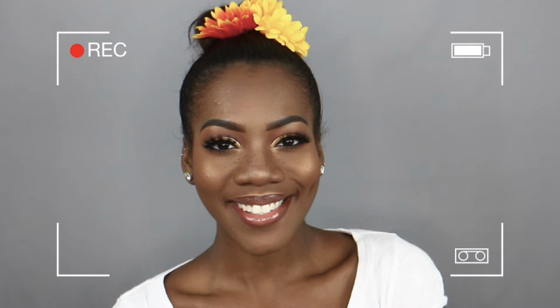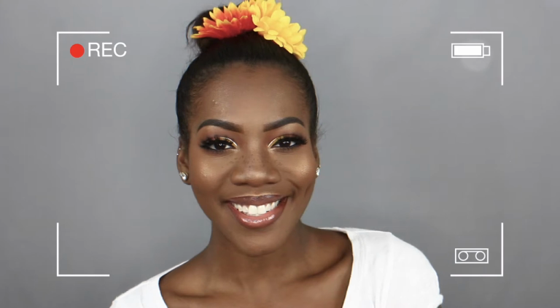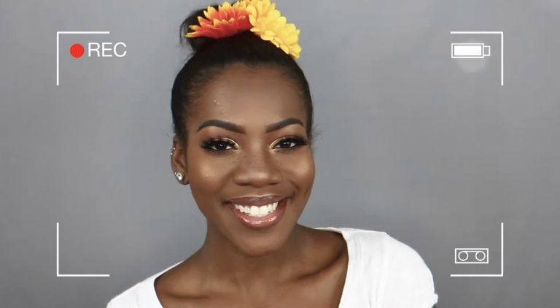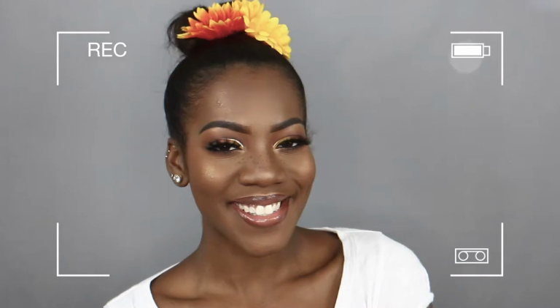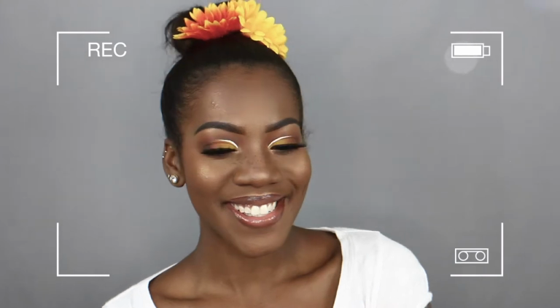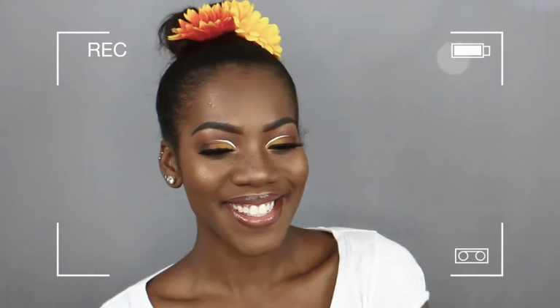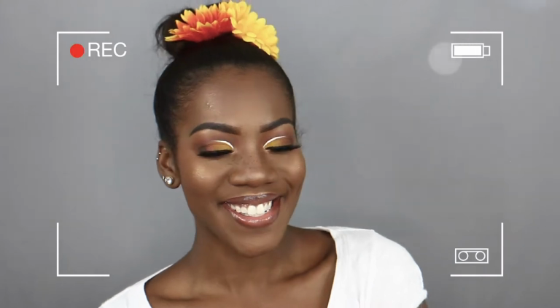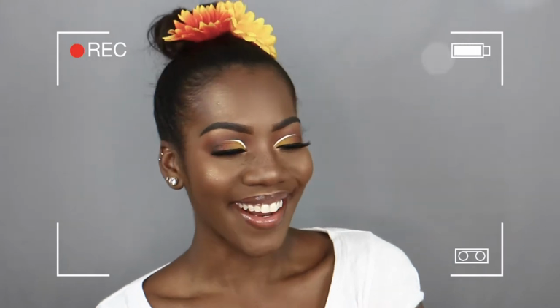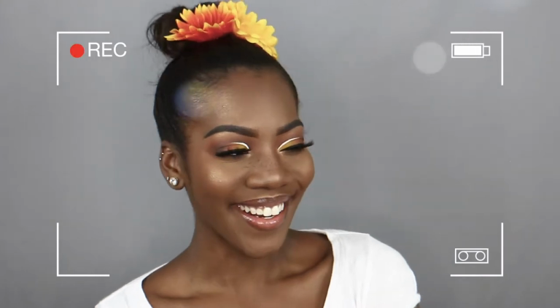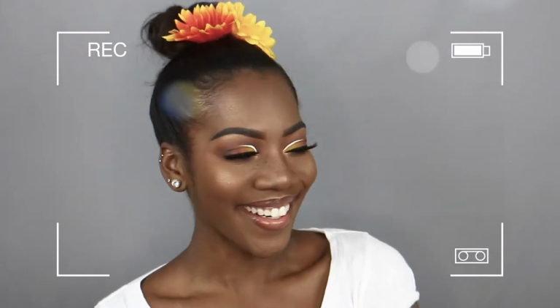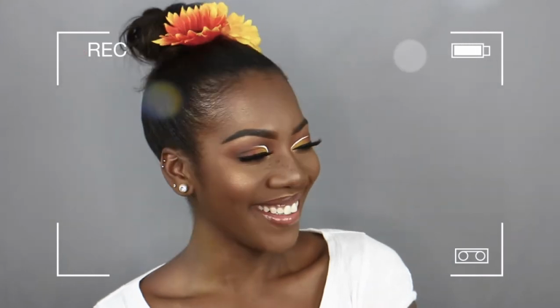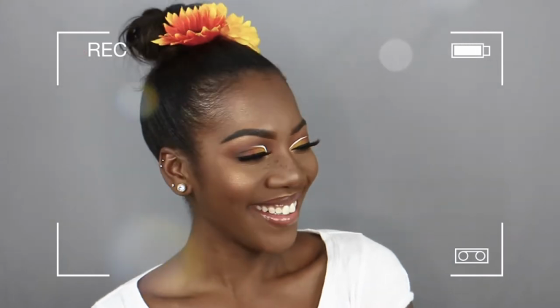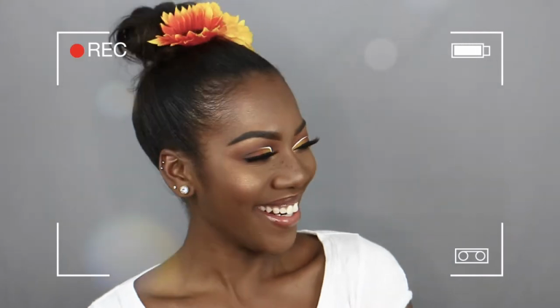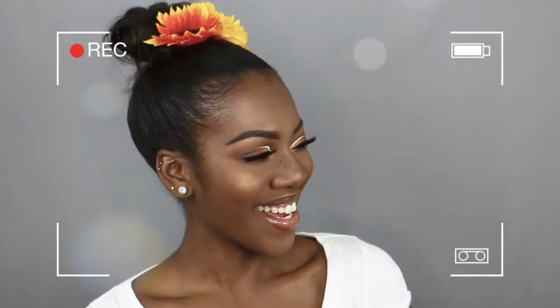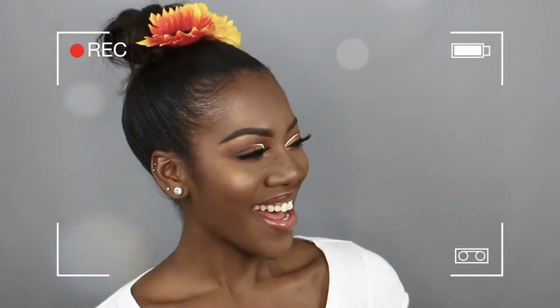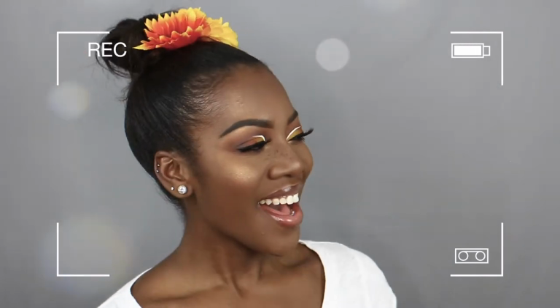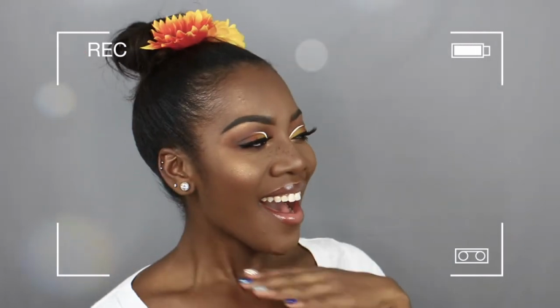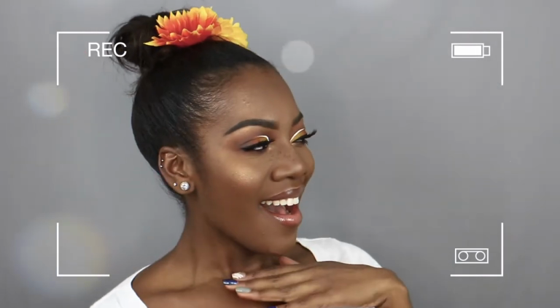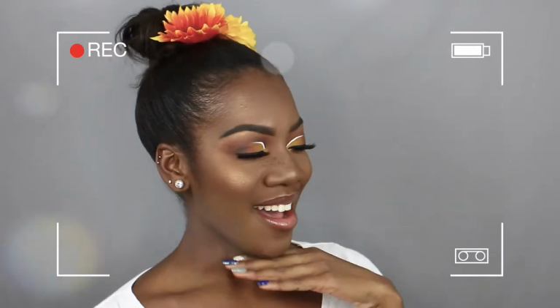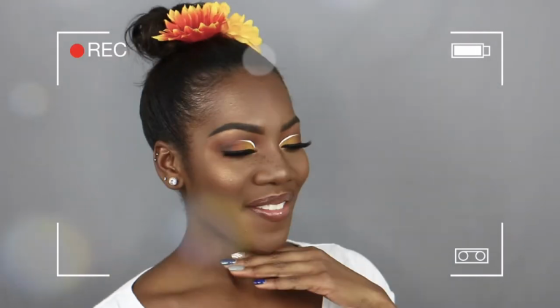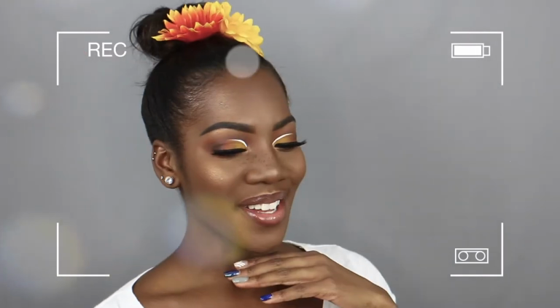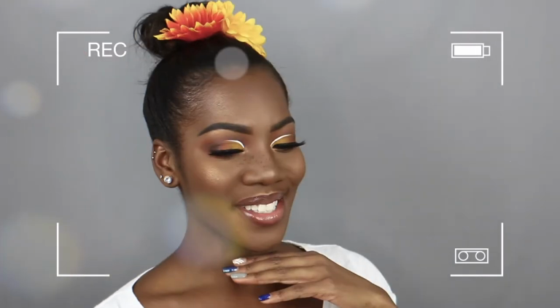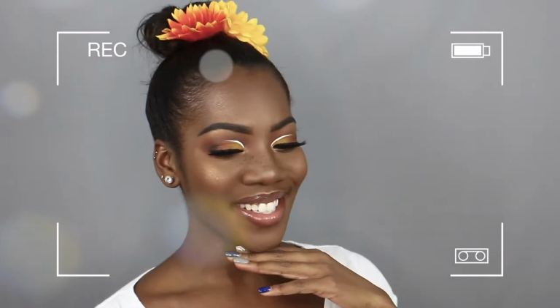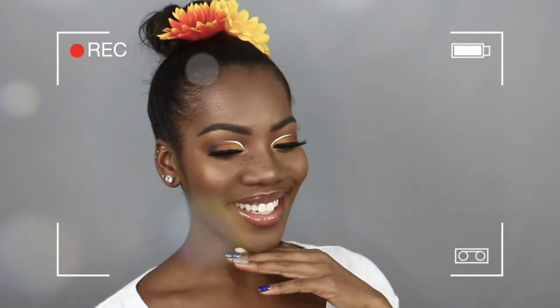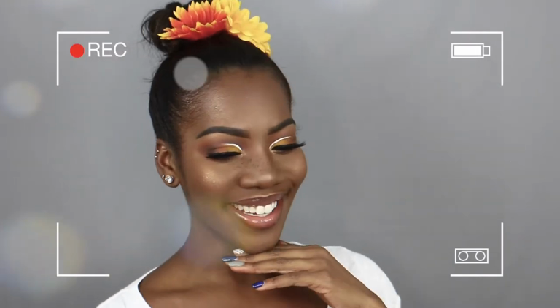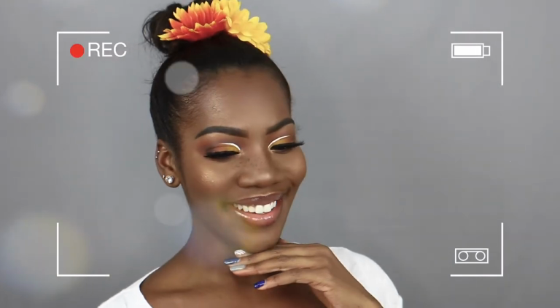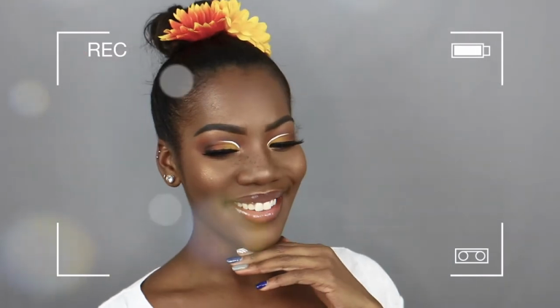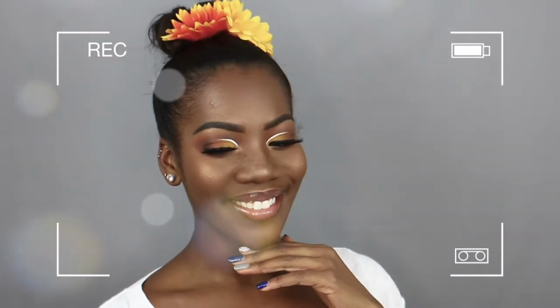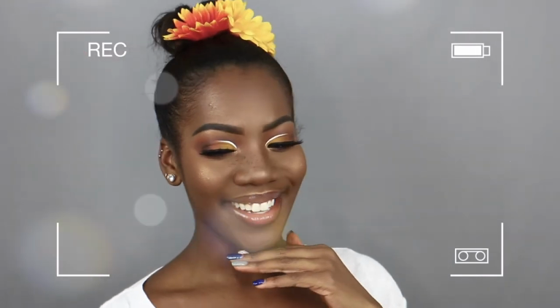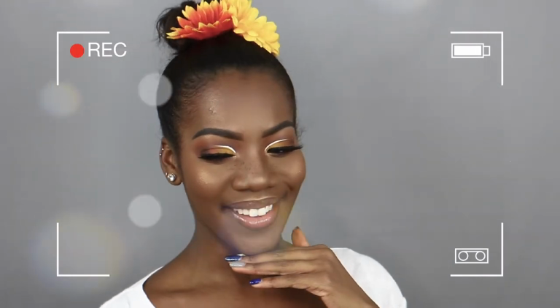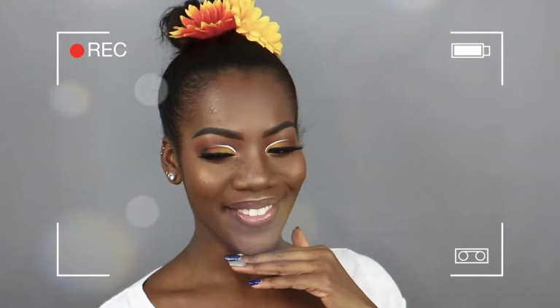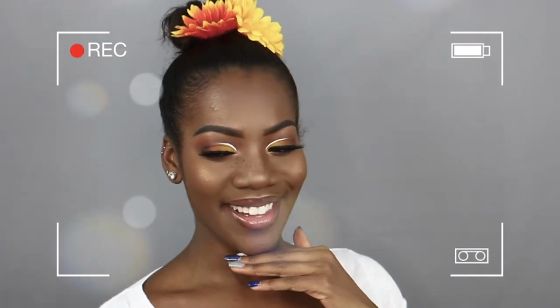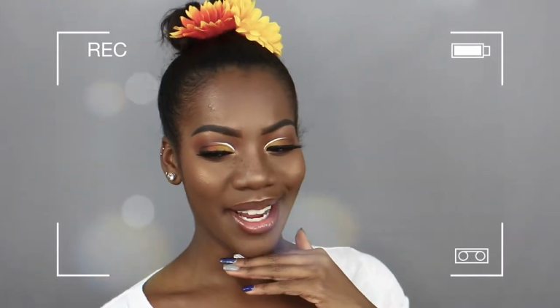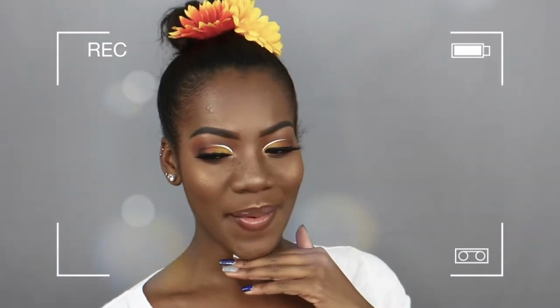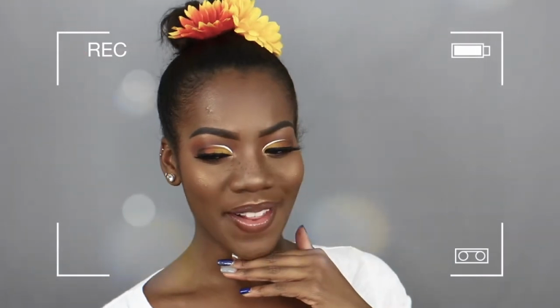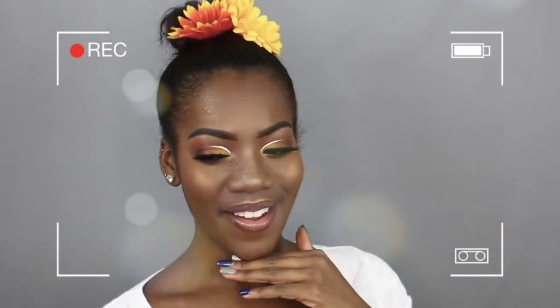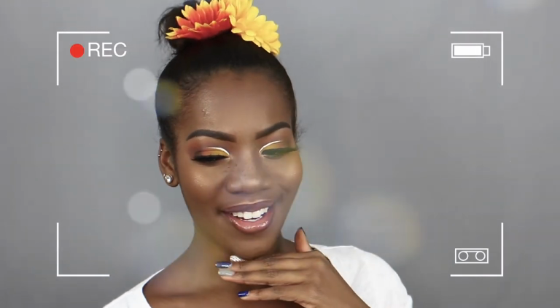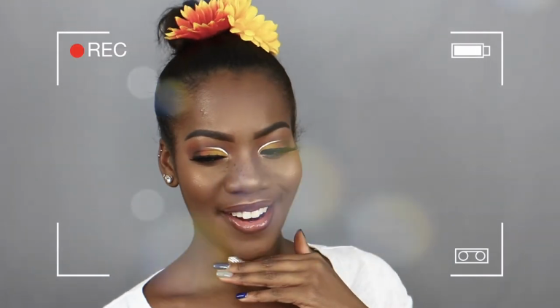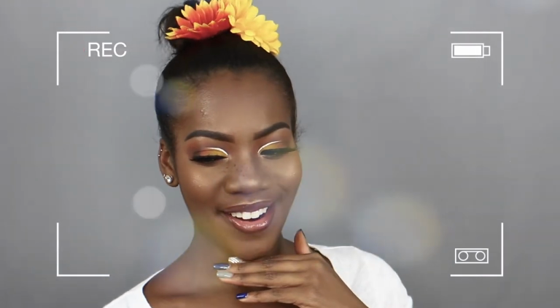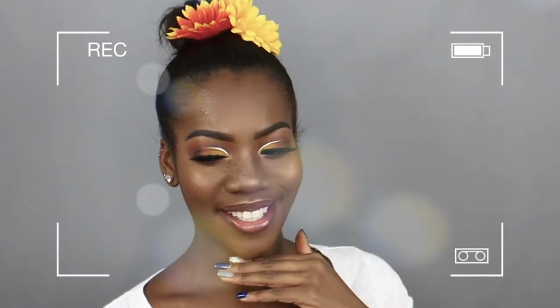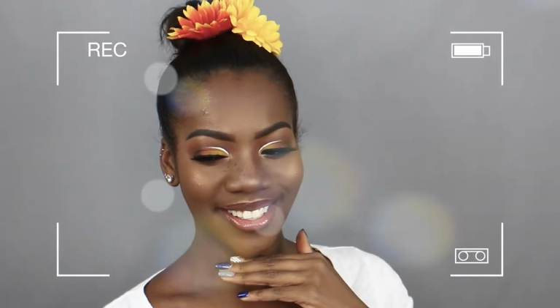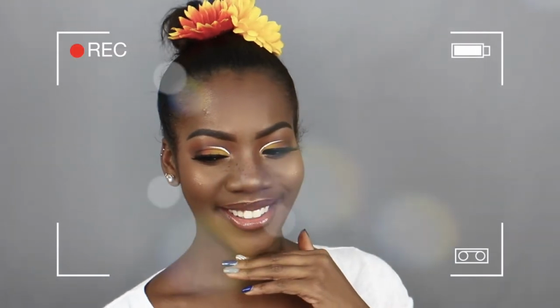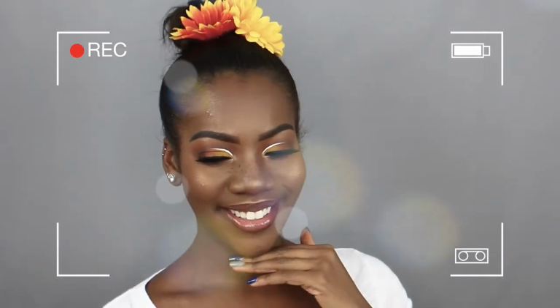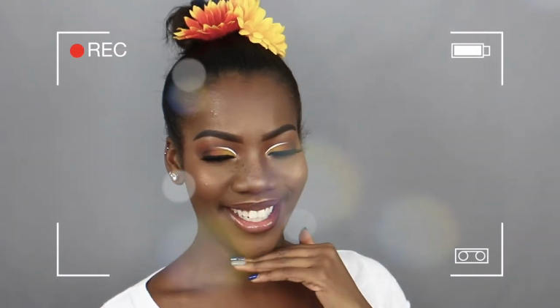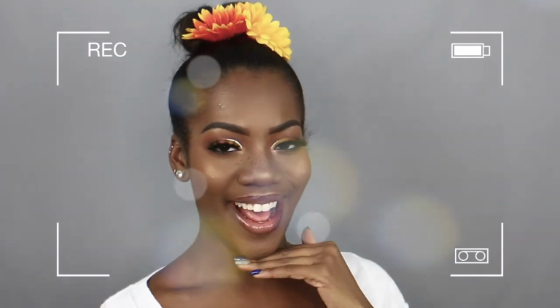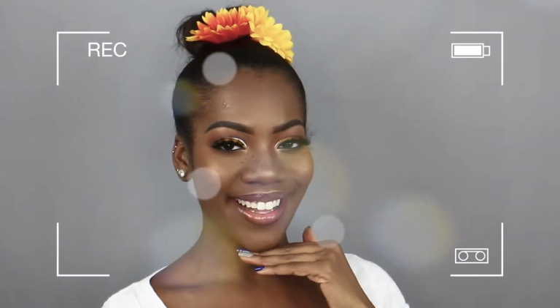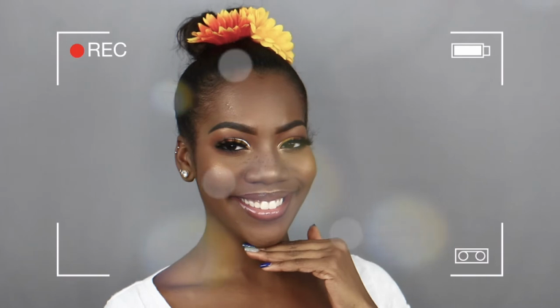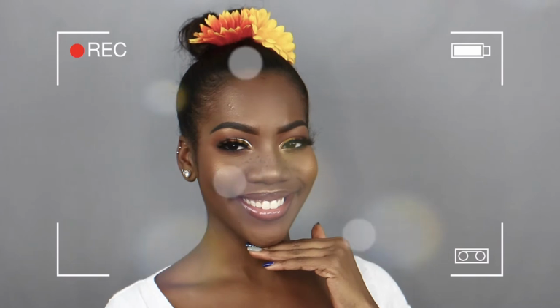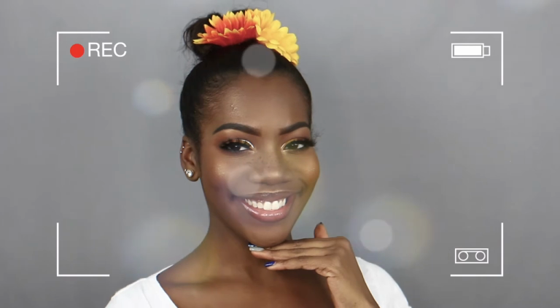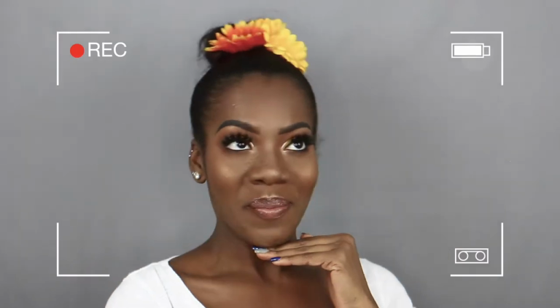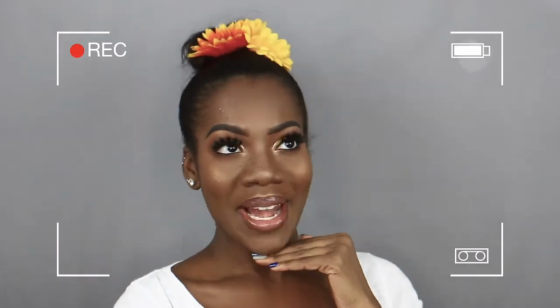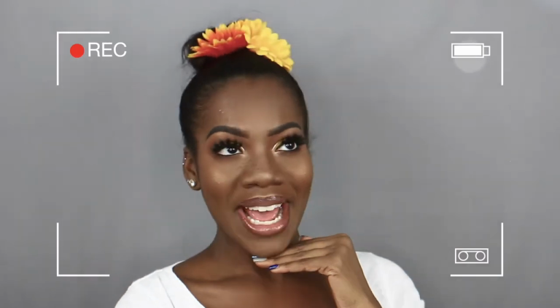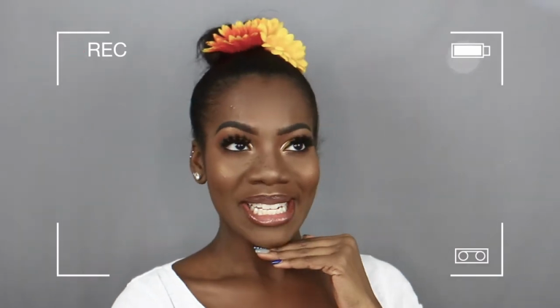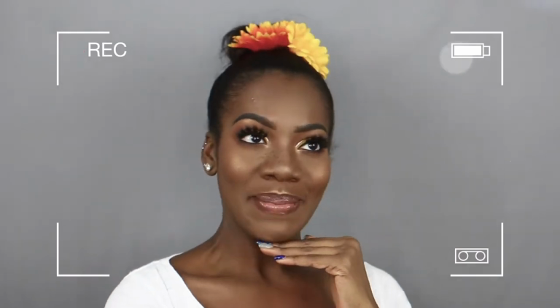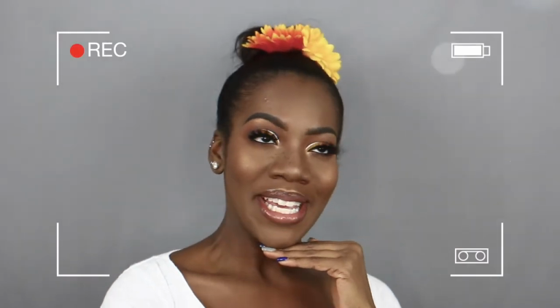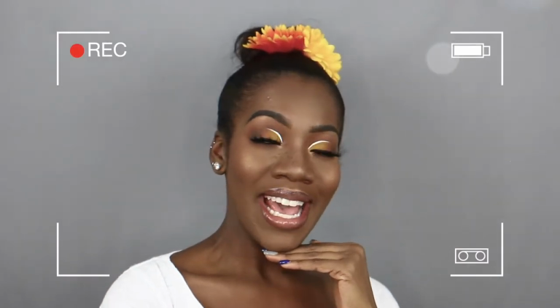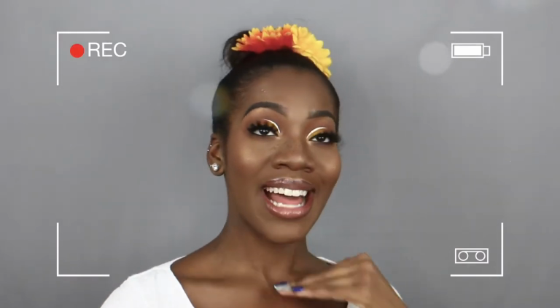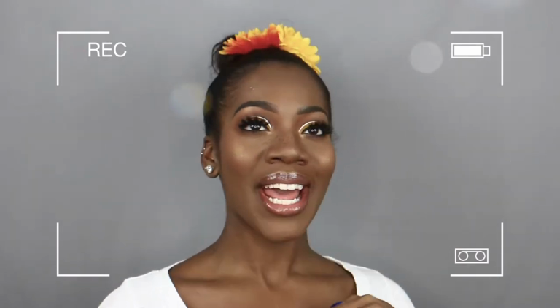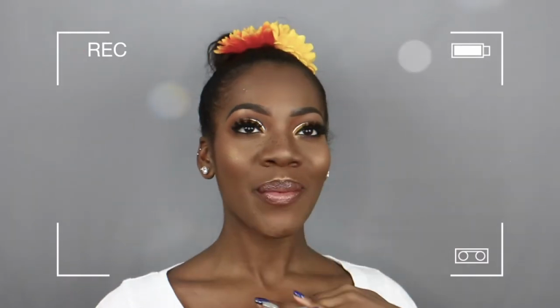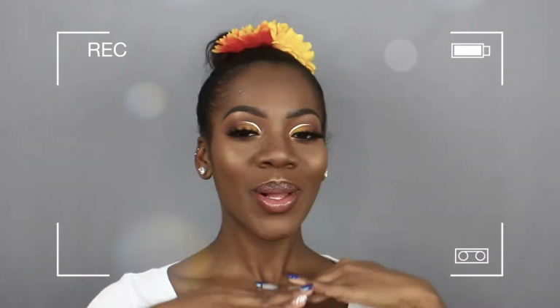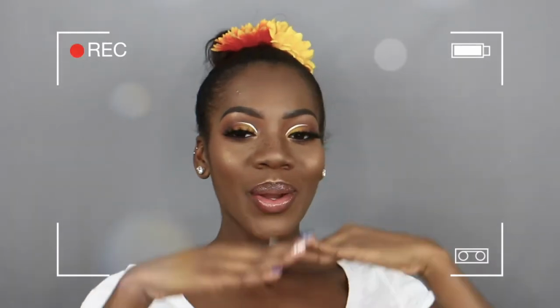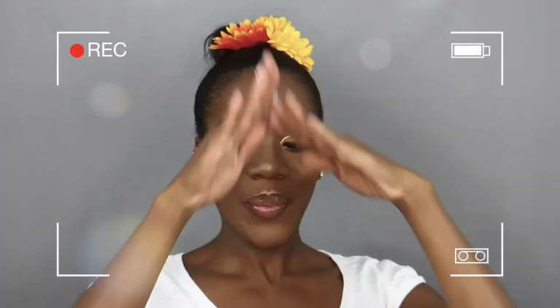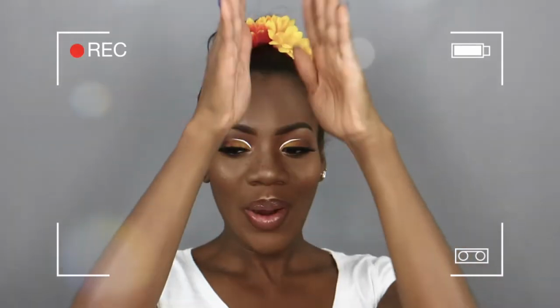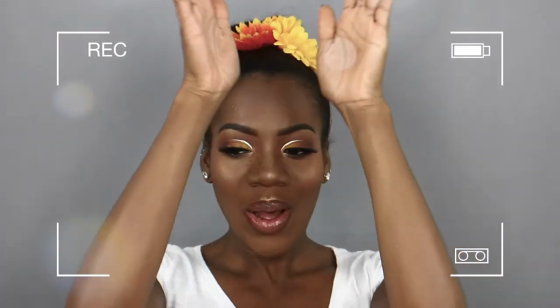It's just stunning. I feel so cute. I feel like I belong in a garden. Plant me and I will grow.